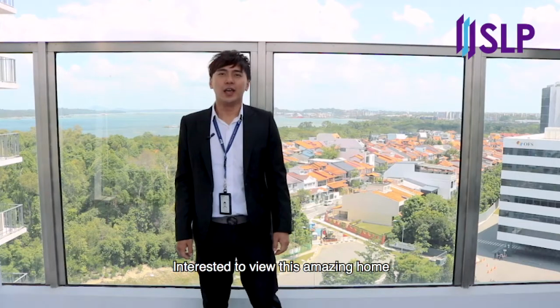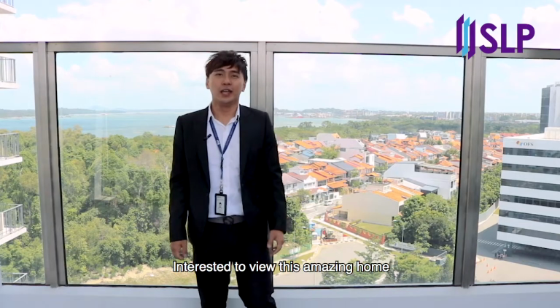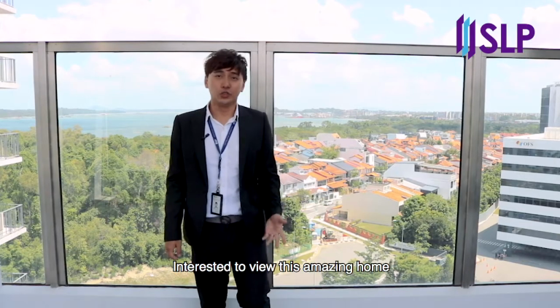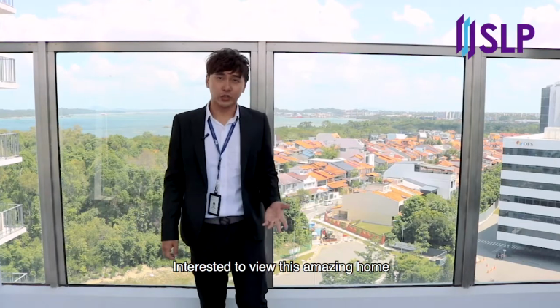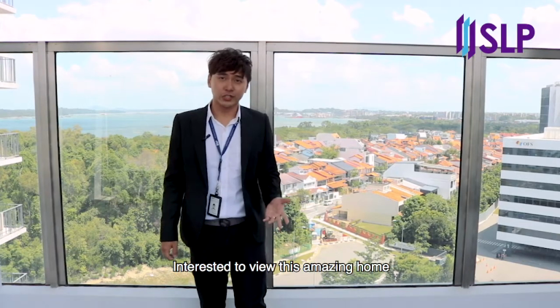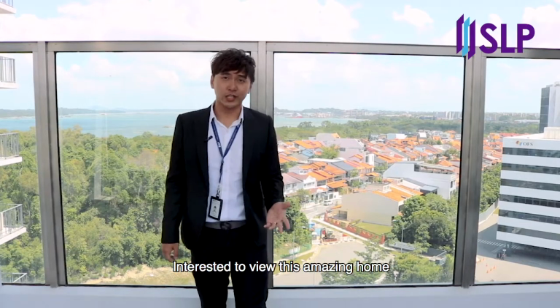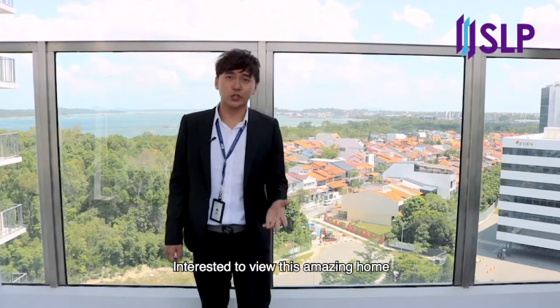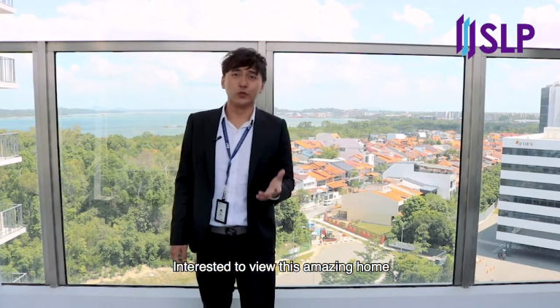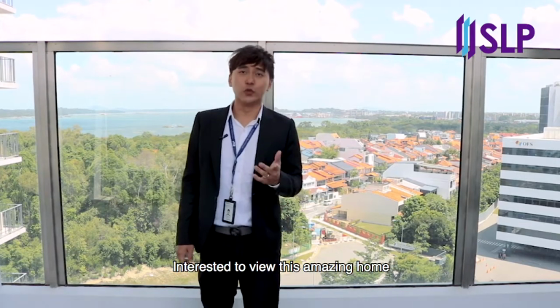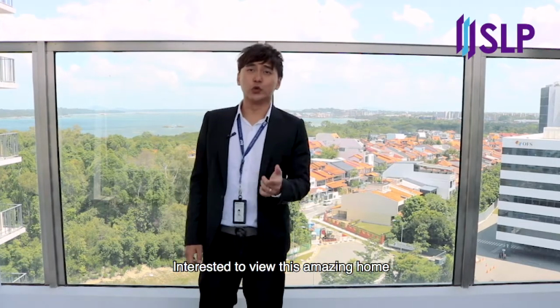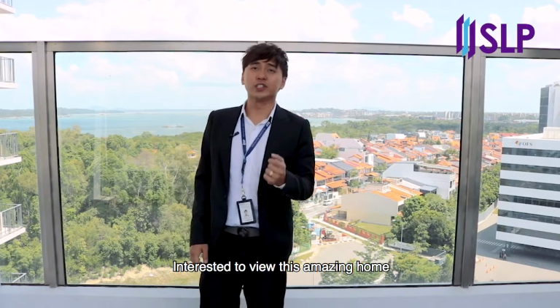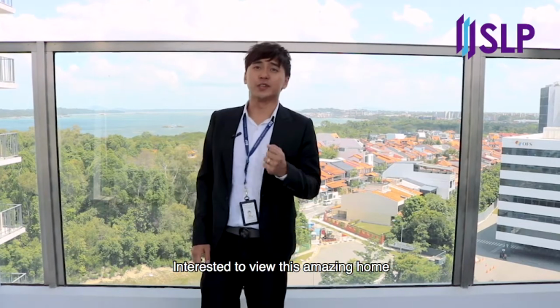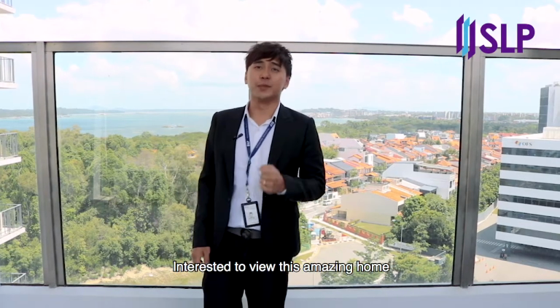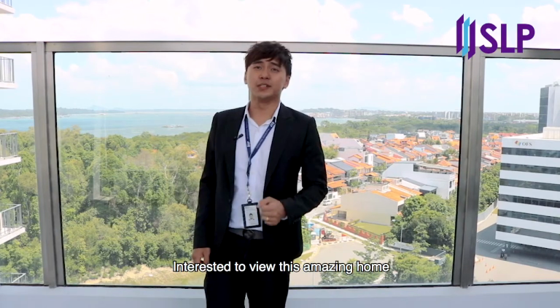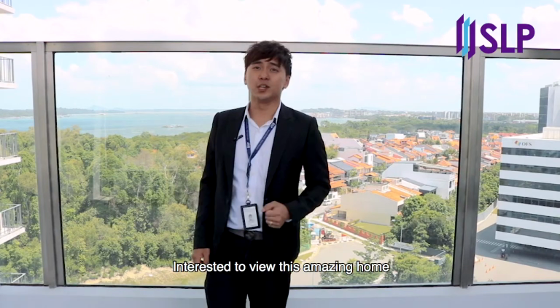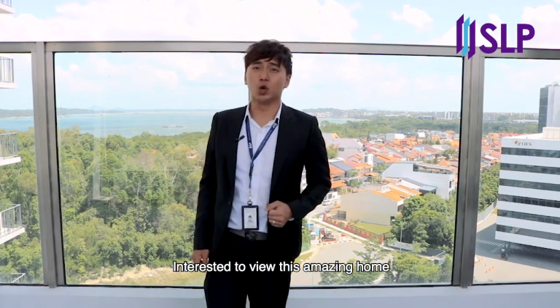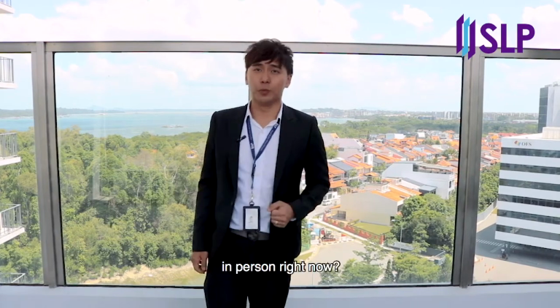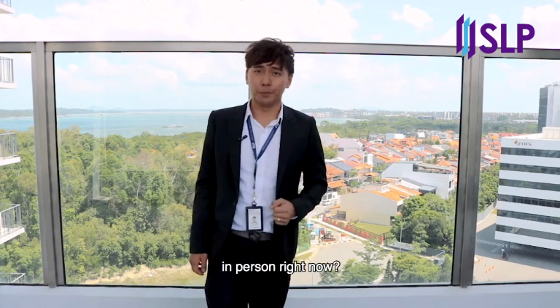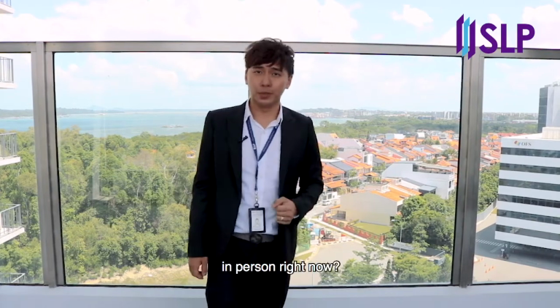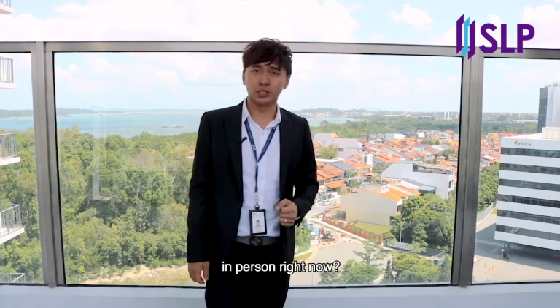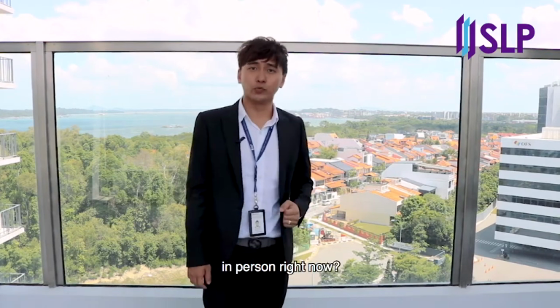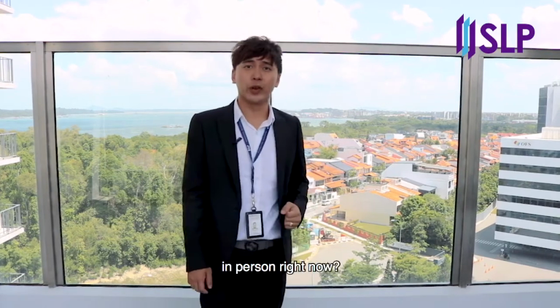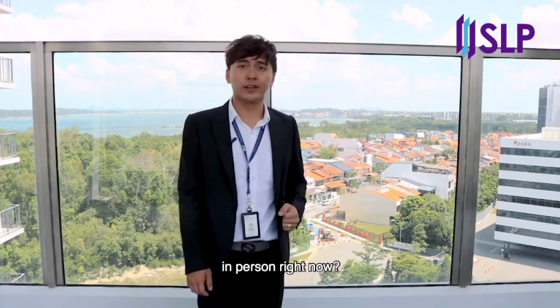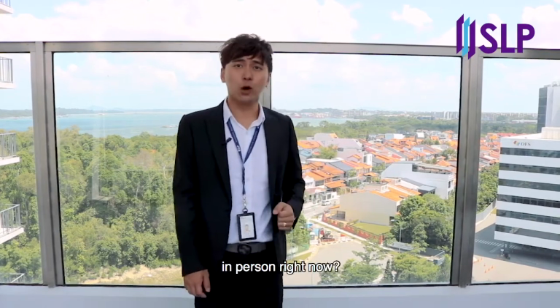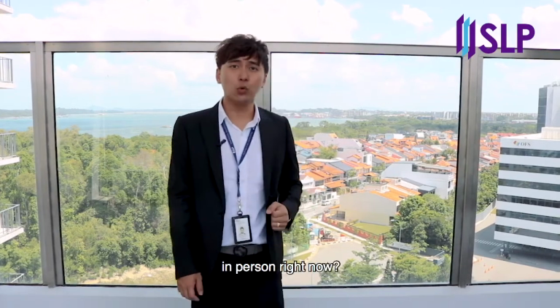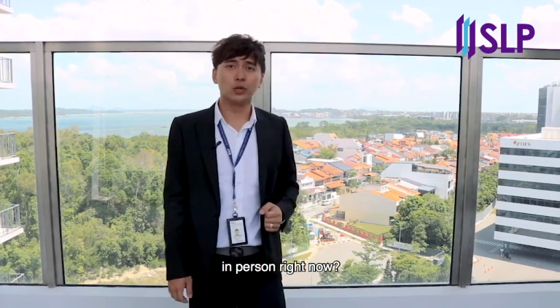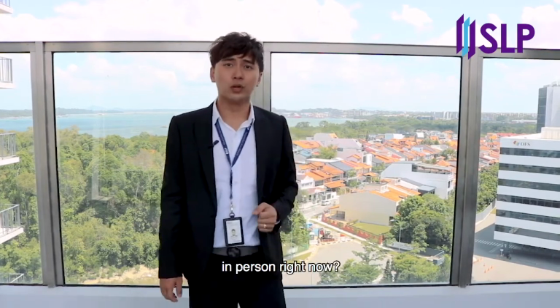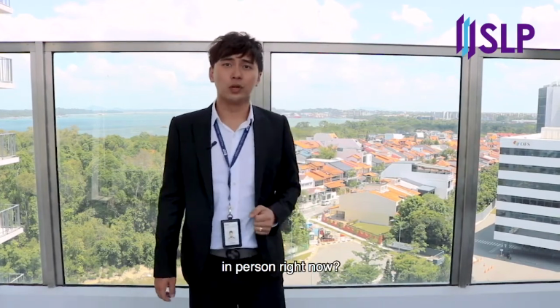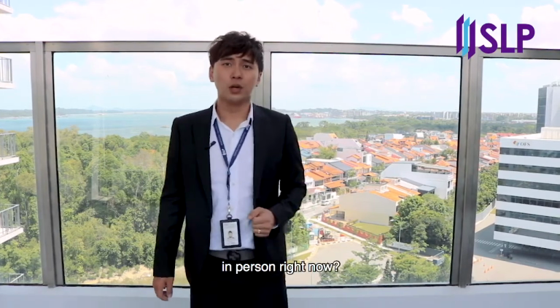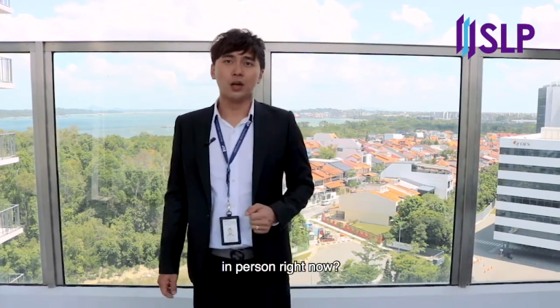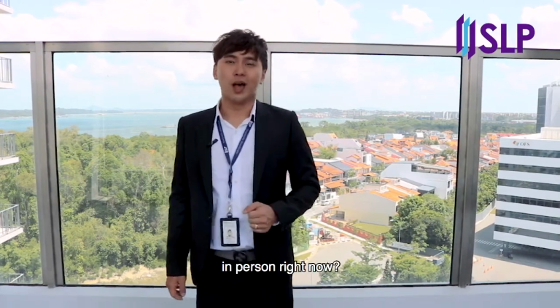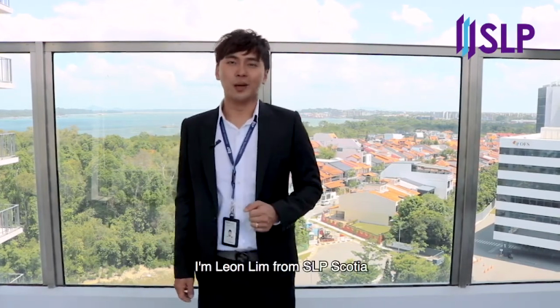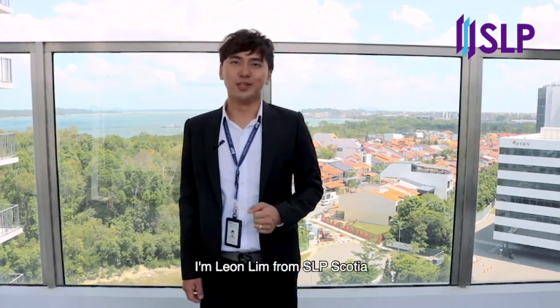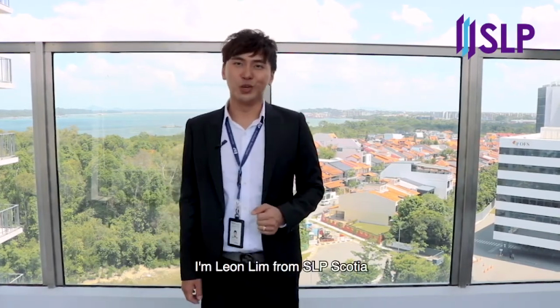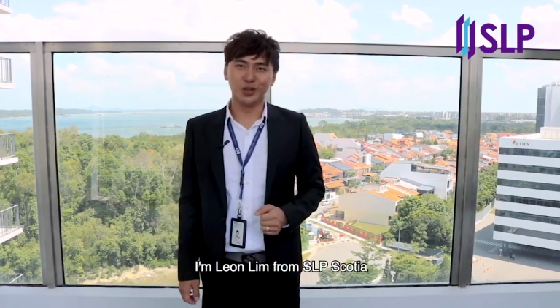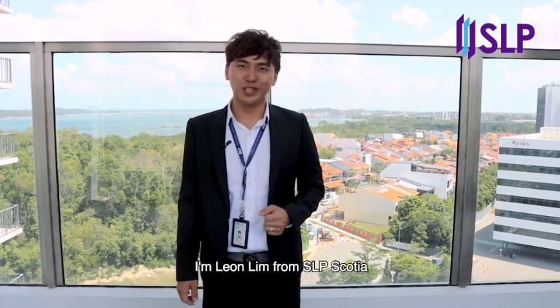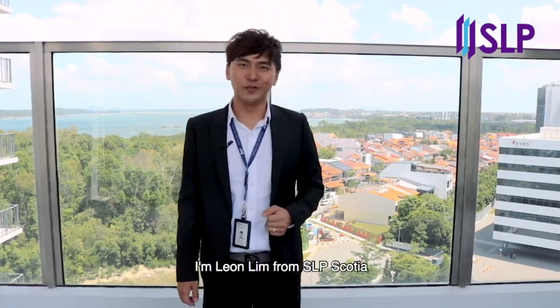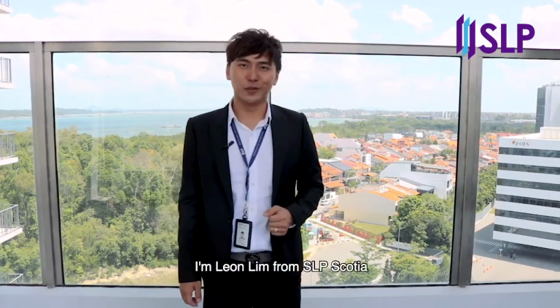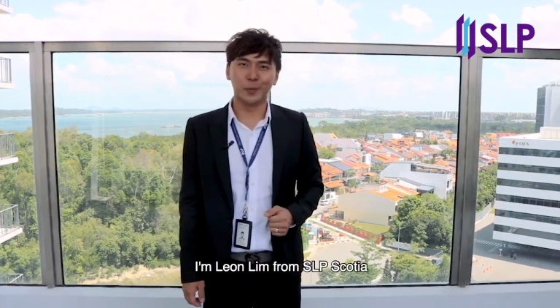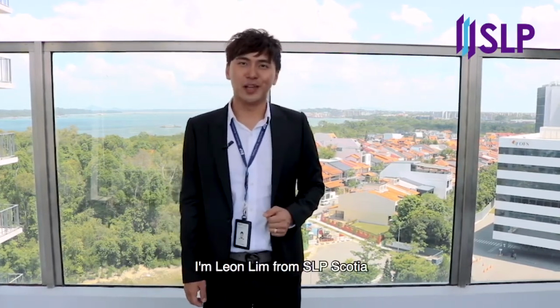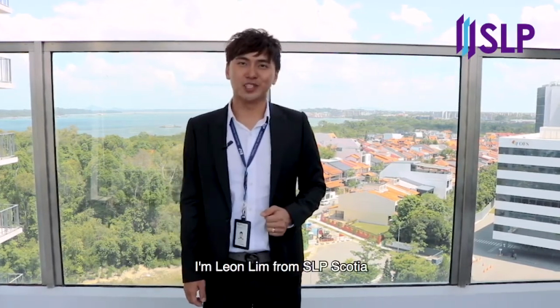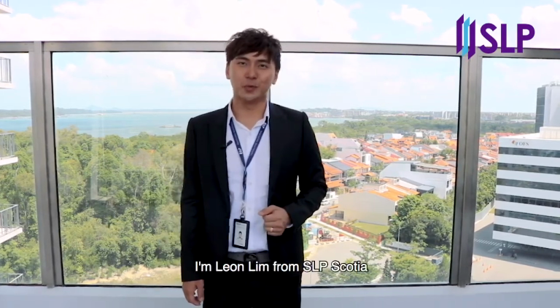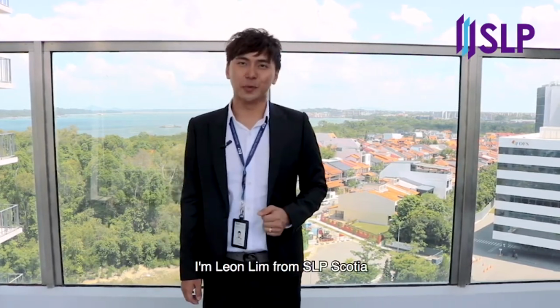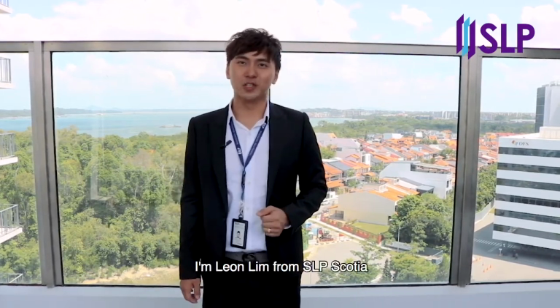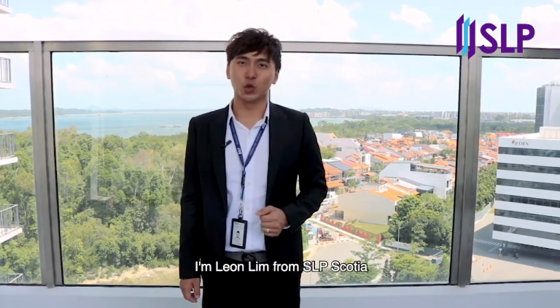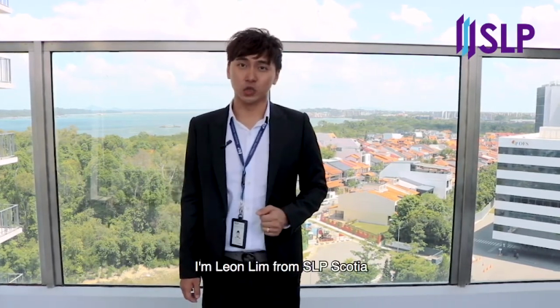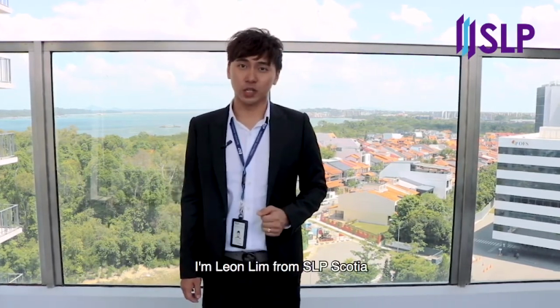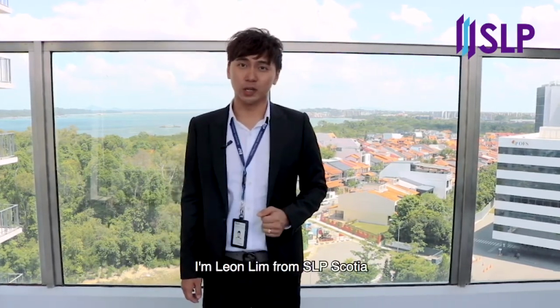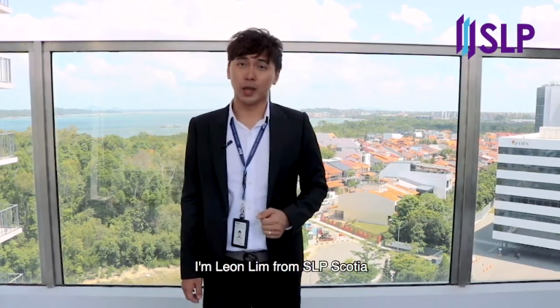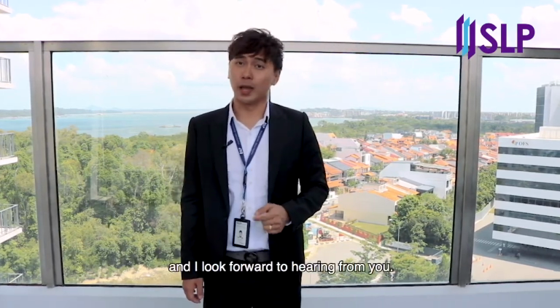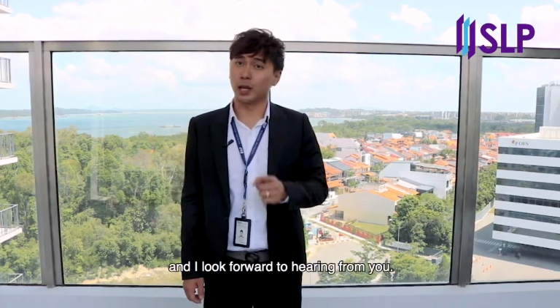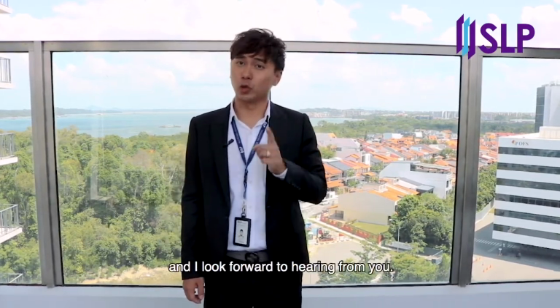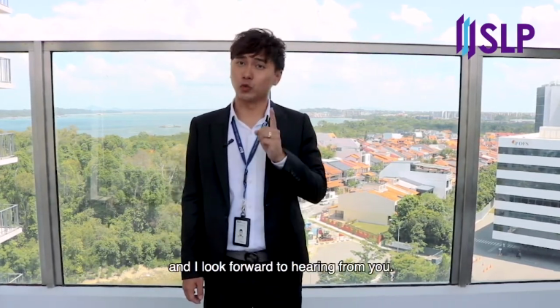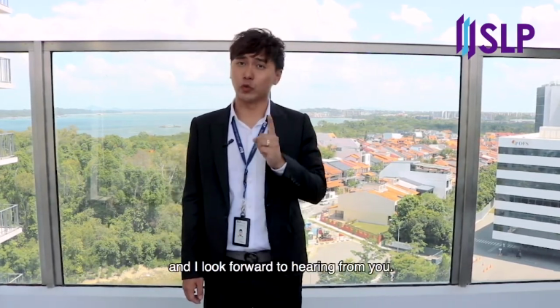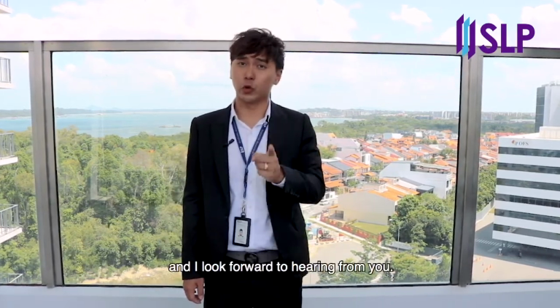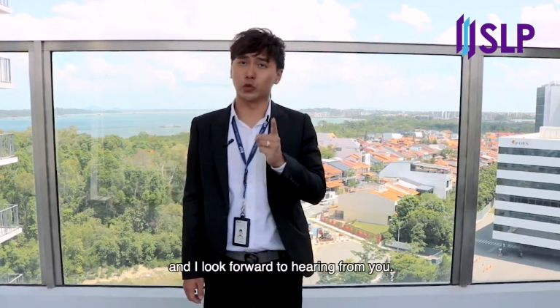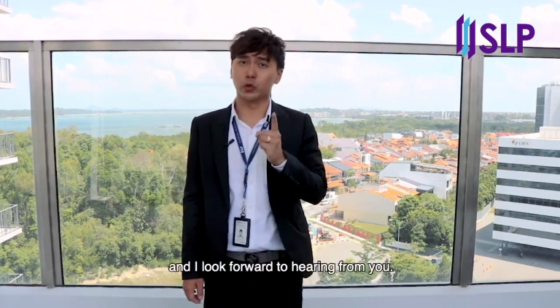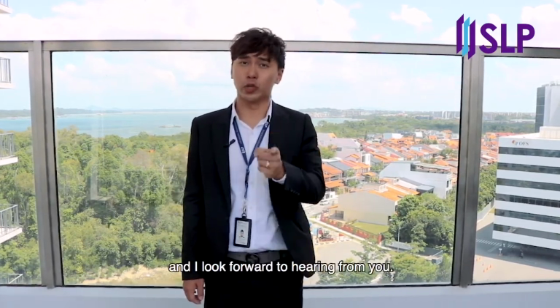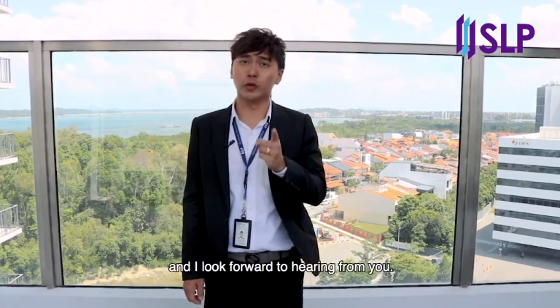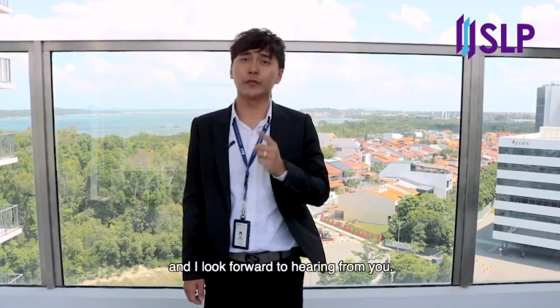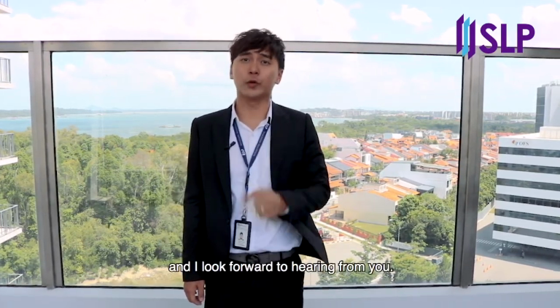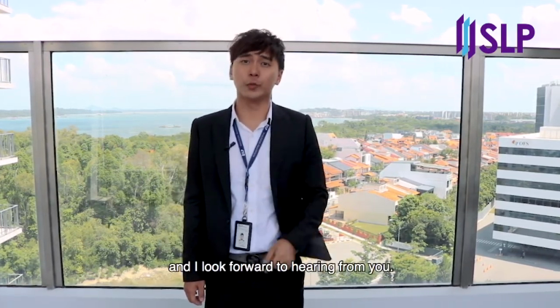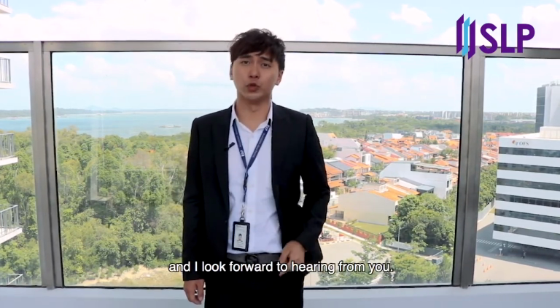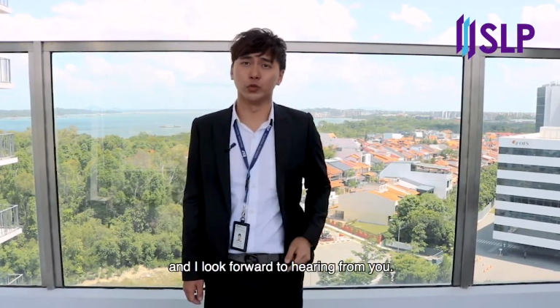Interested to view this amazing home in person right now? I'm Leon Lim from SLP Scotia and I look forward to hearing from you.